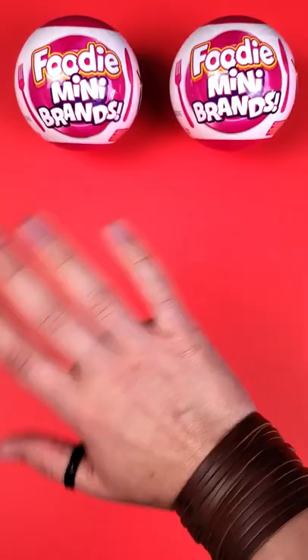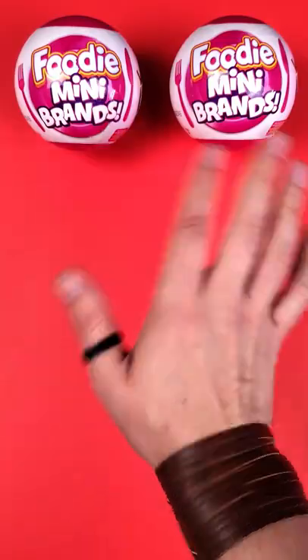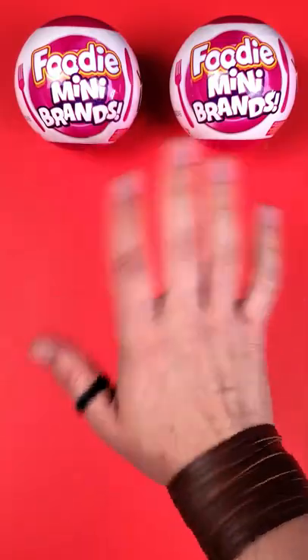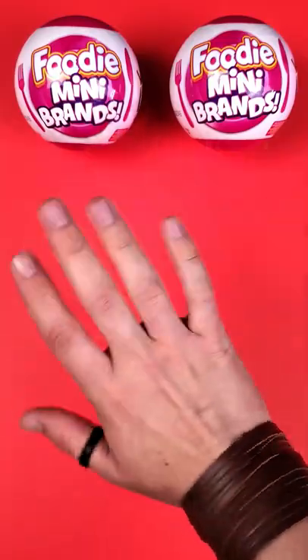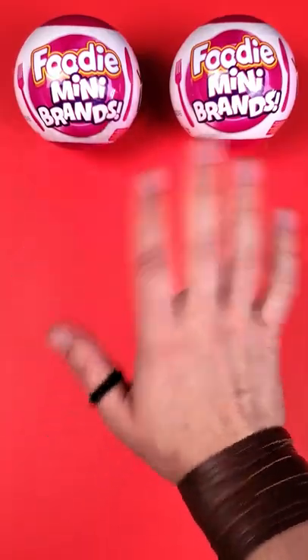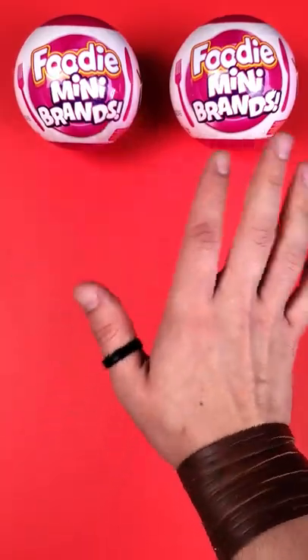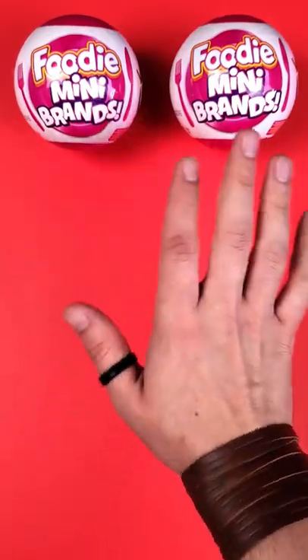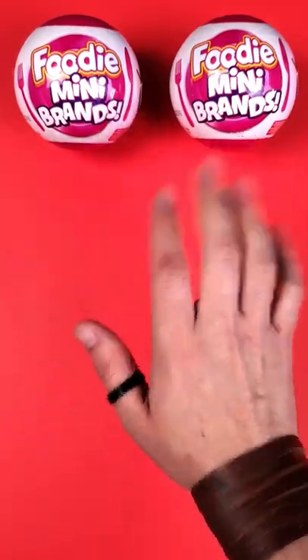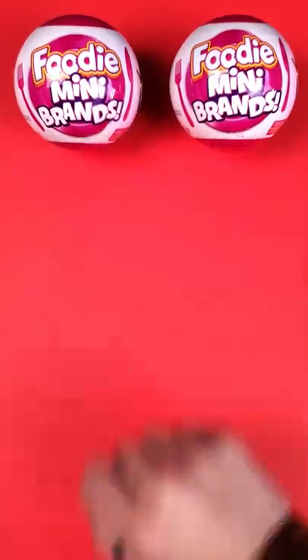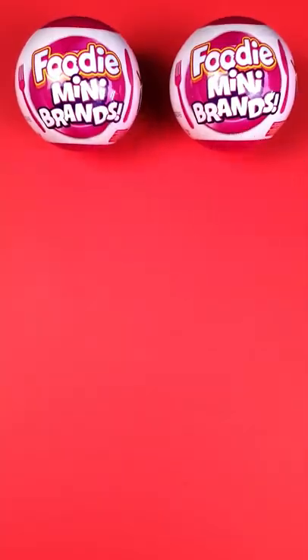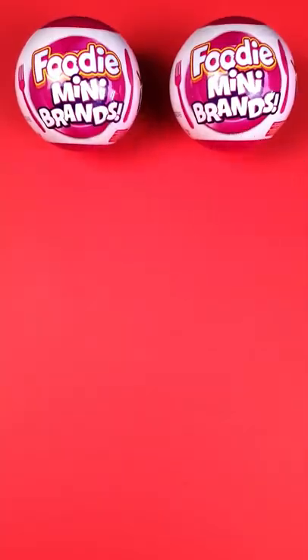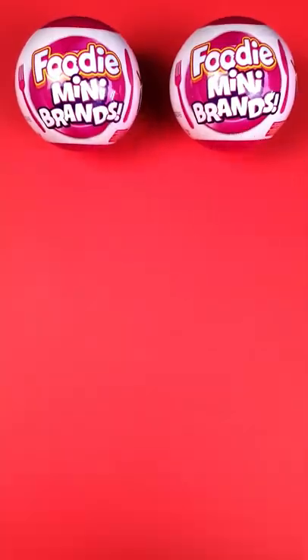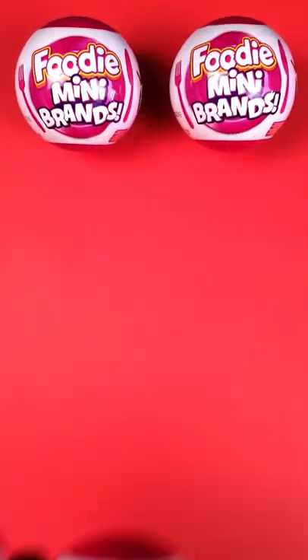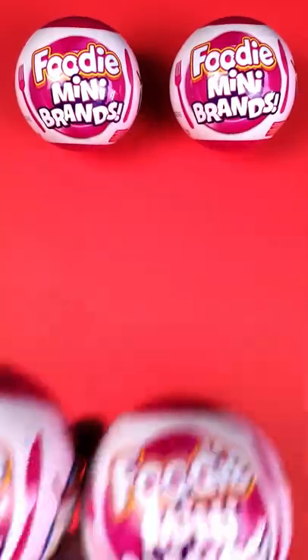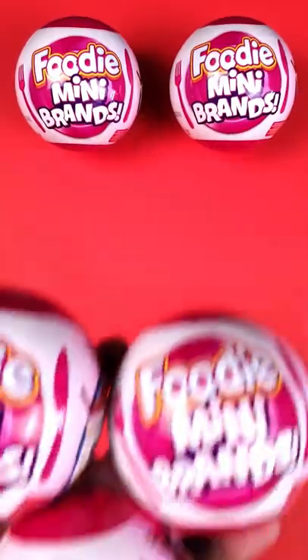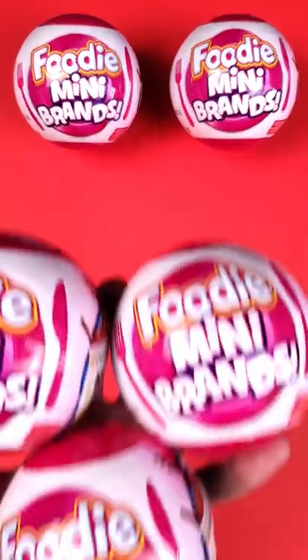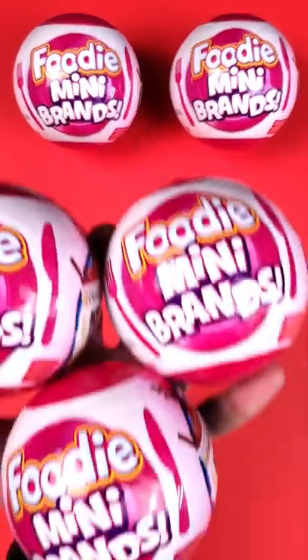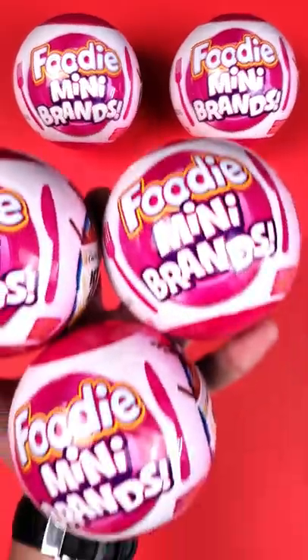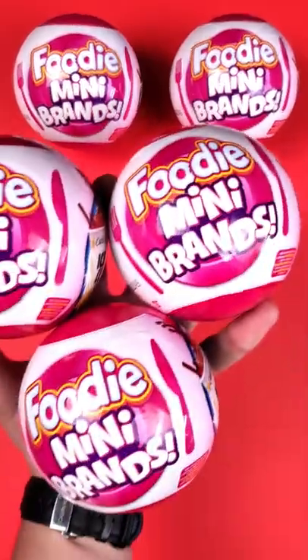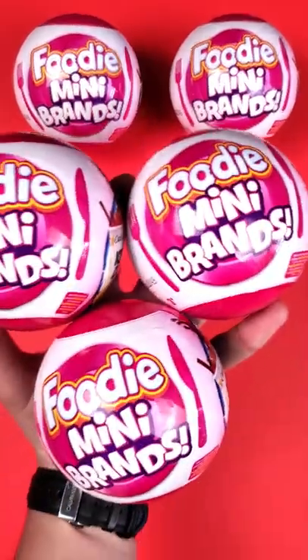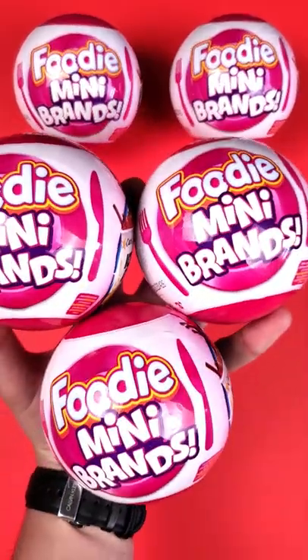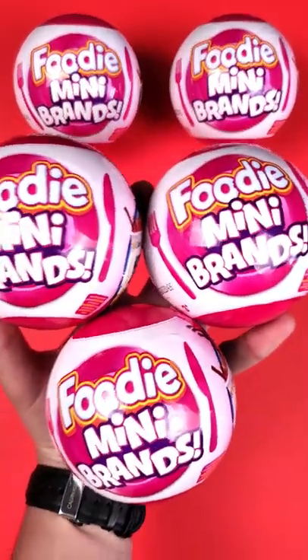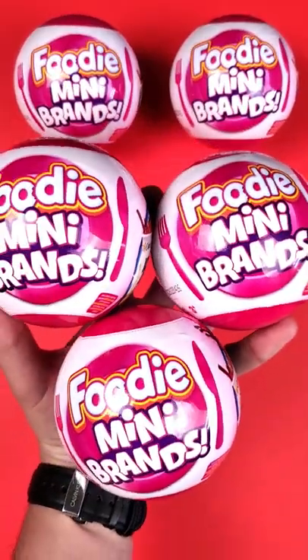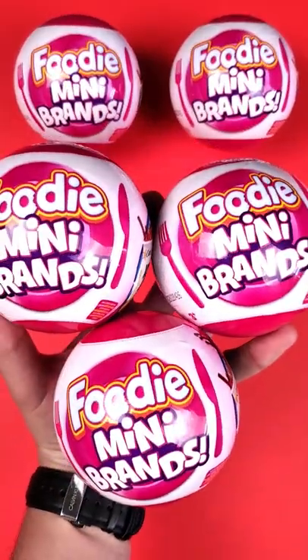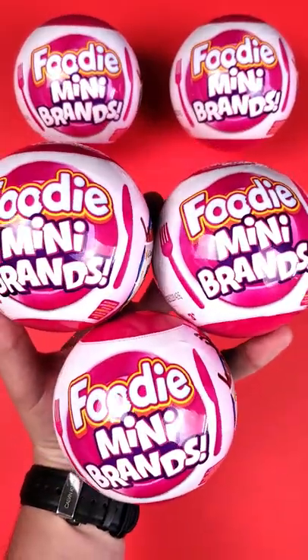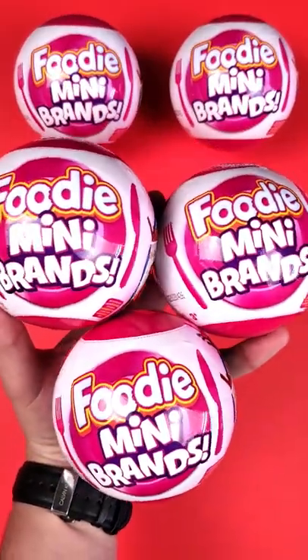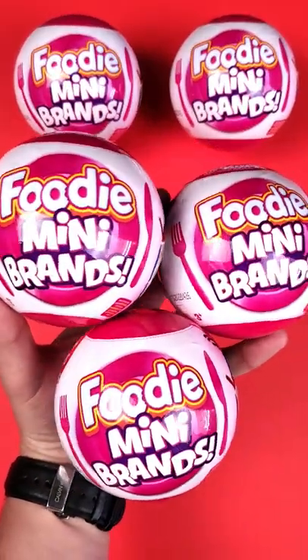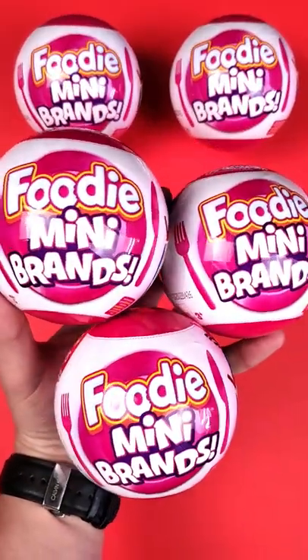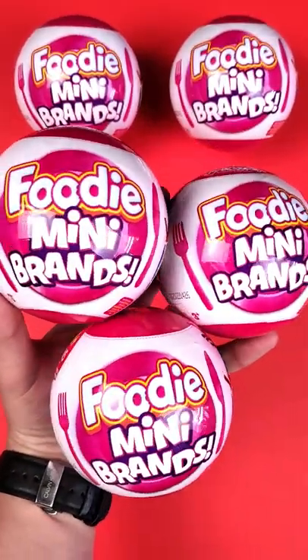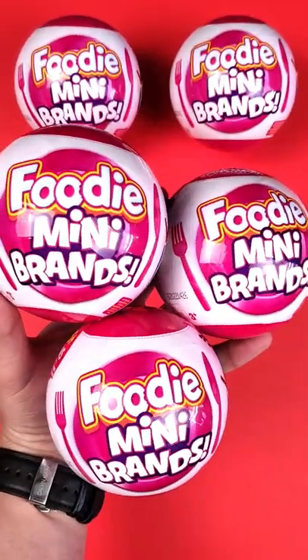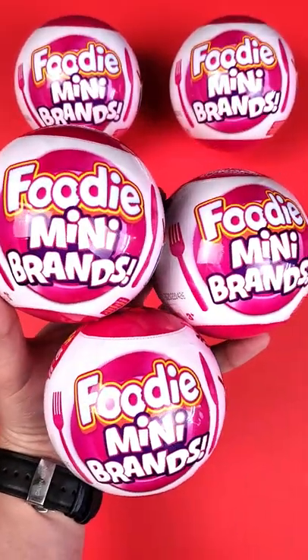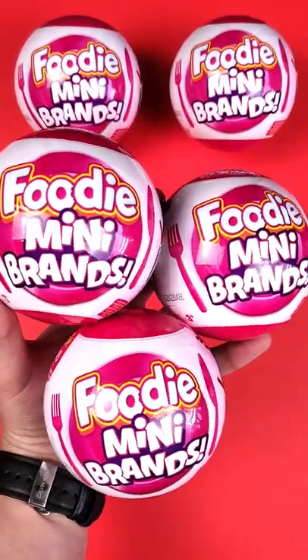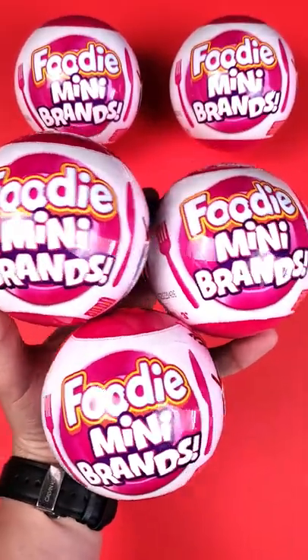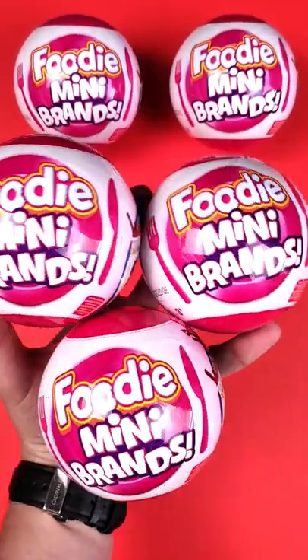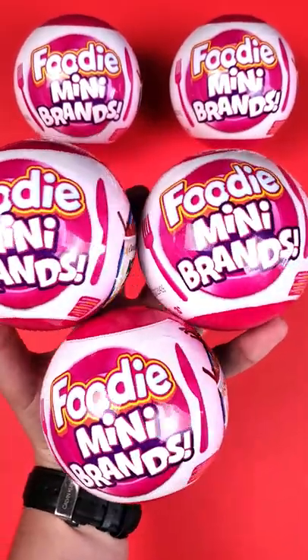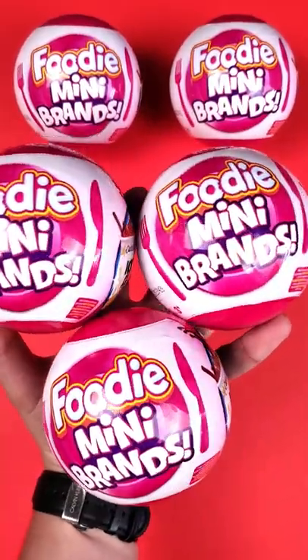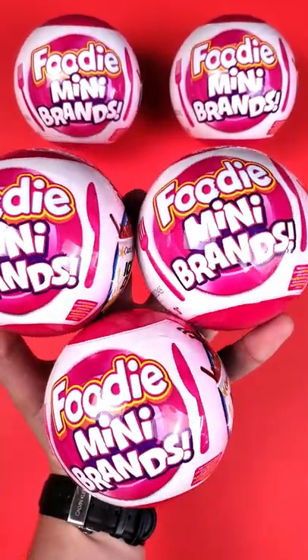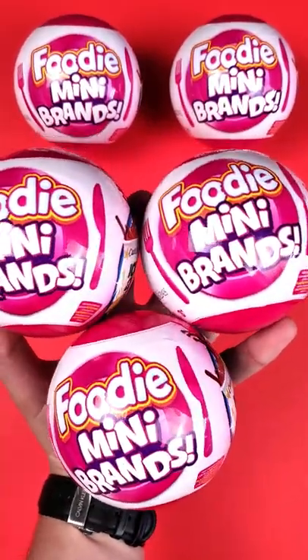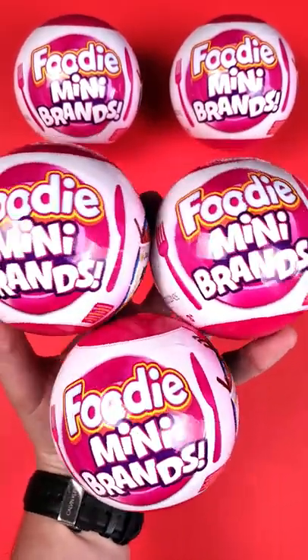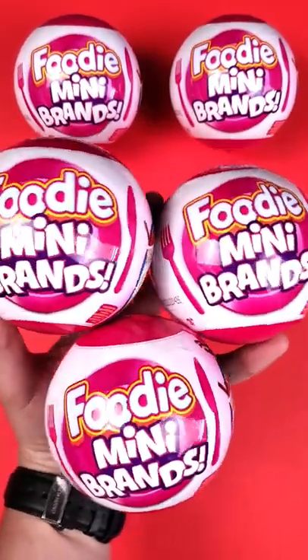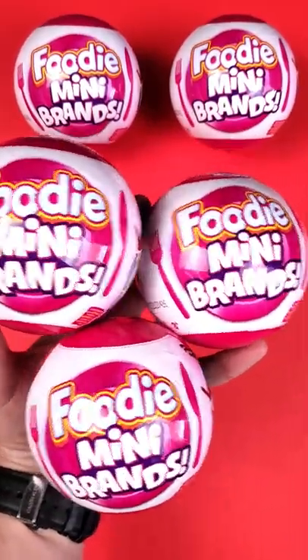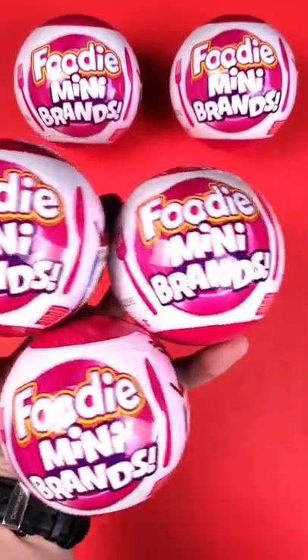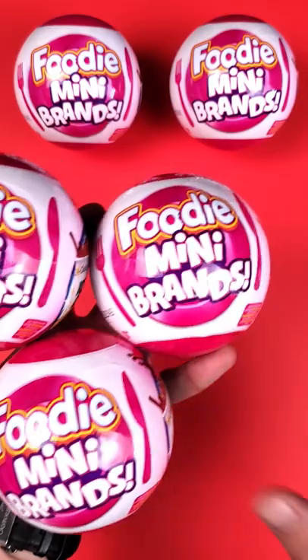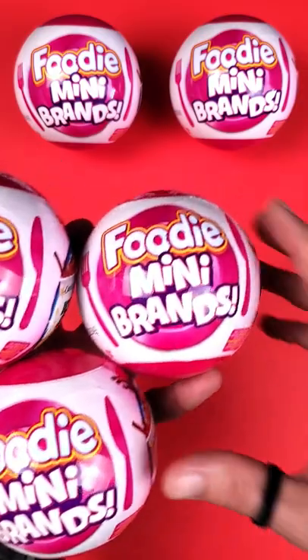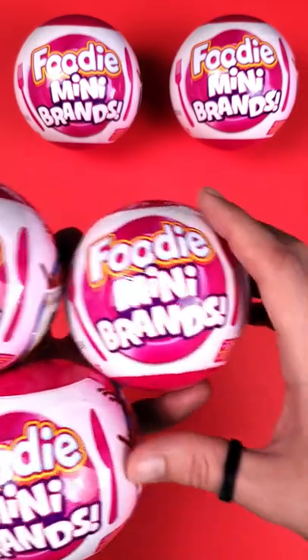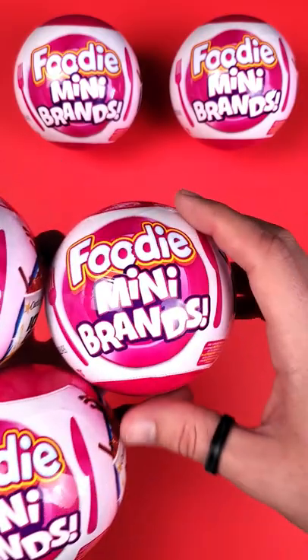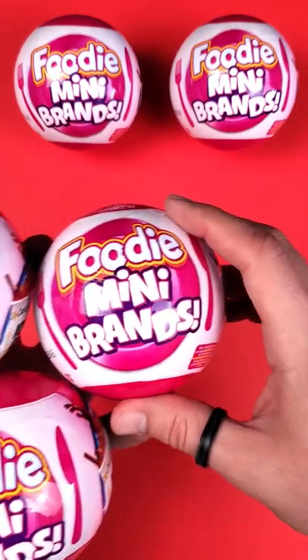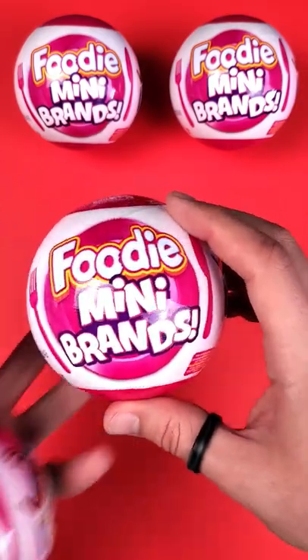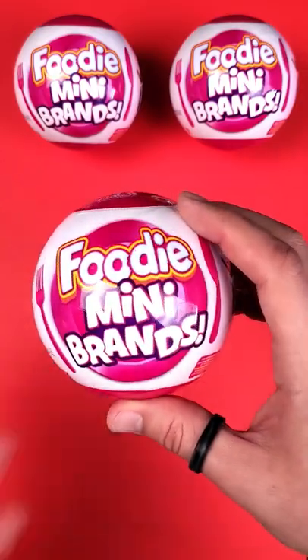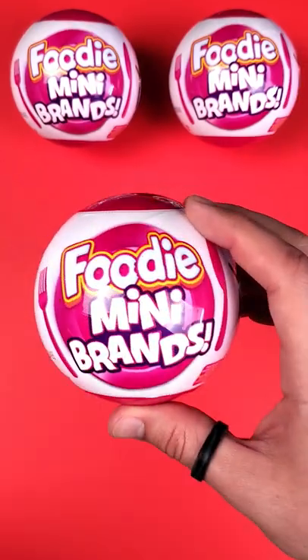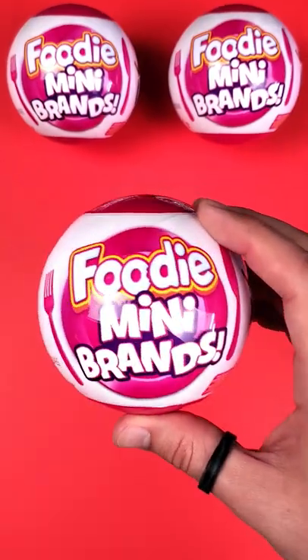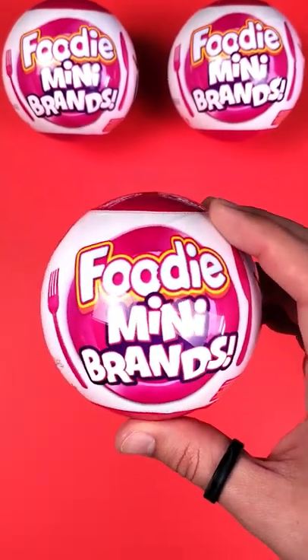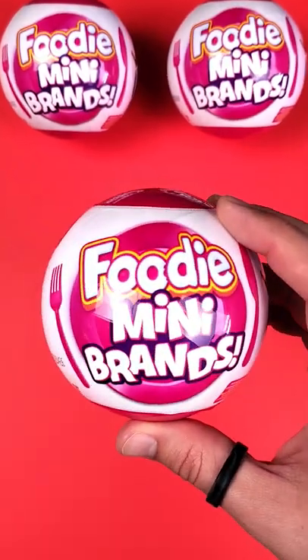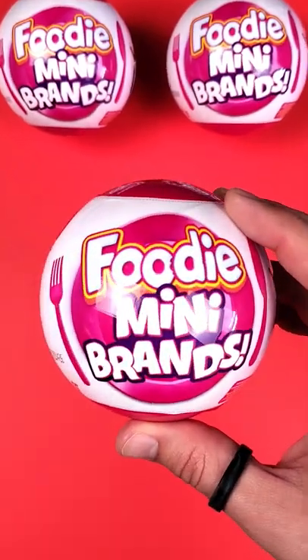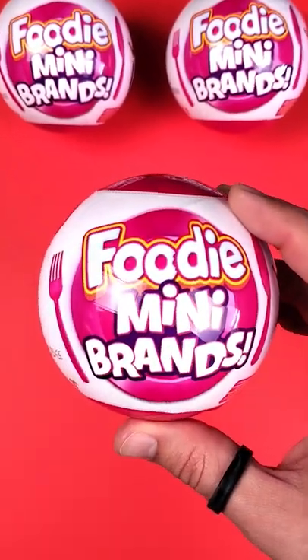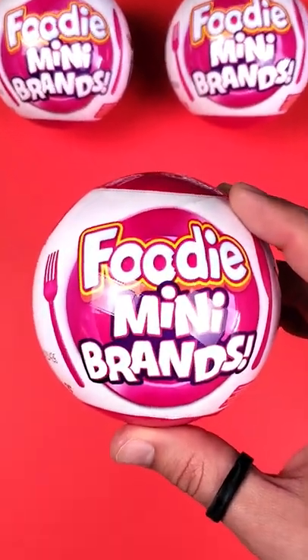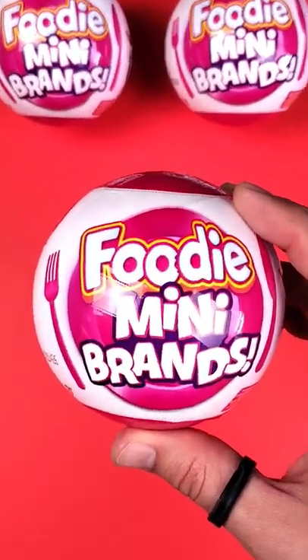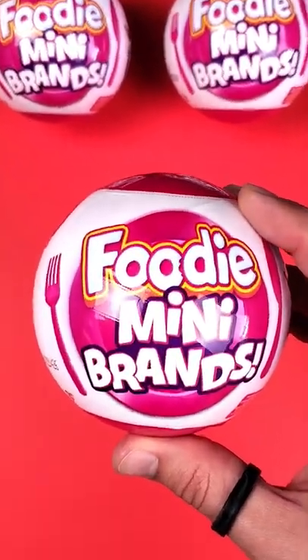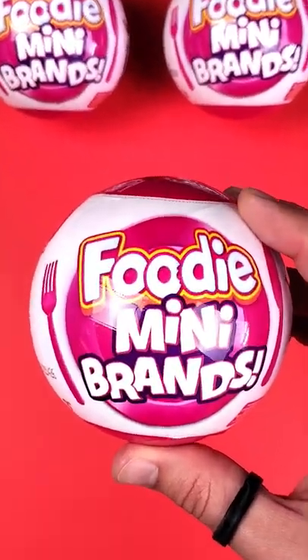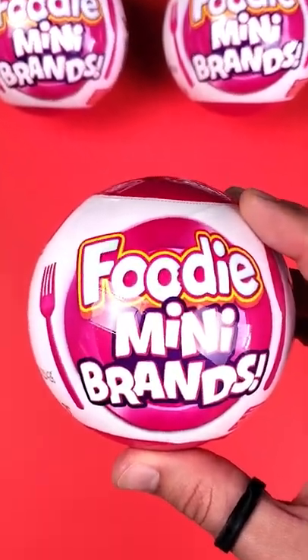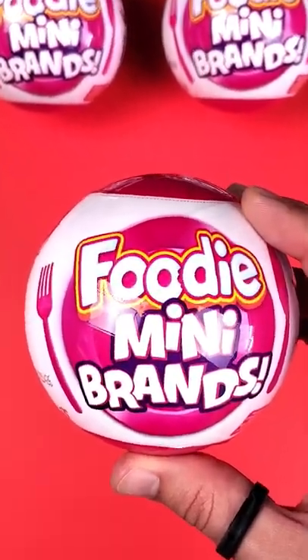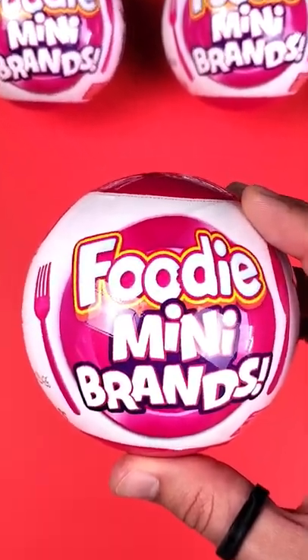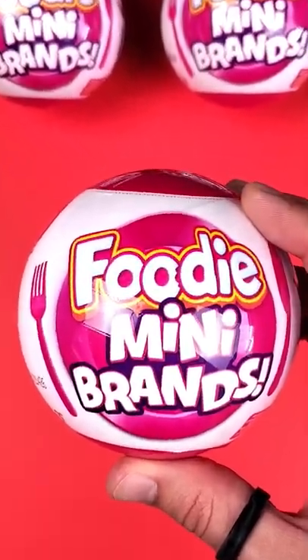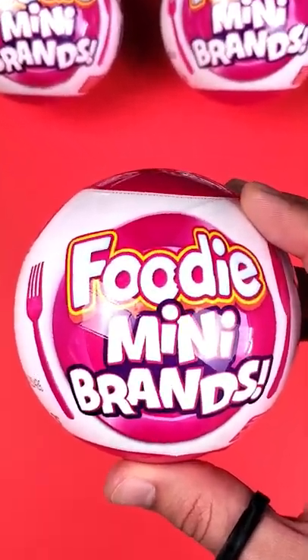Hey guys! I was able to get the new foodie mini brands. I am so excited to find out what's inside. Let's open one of them.